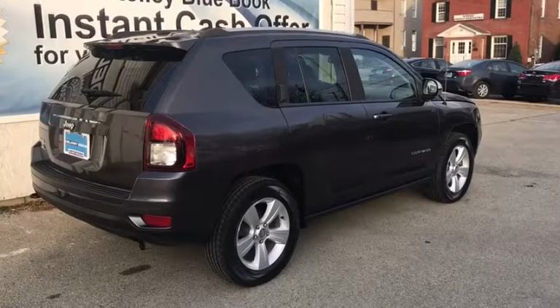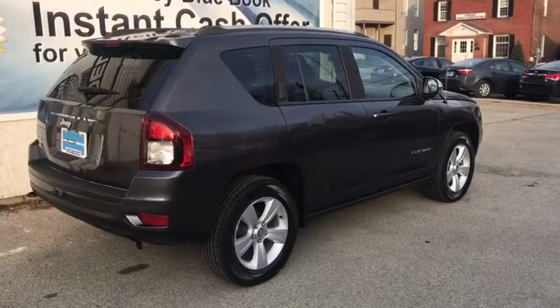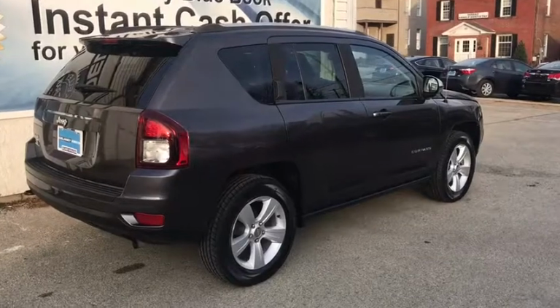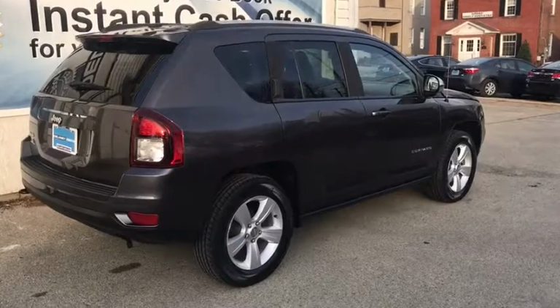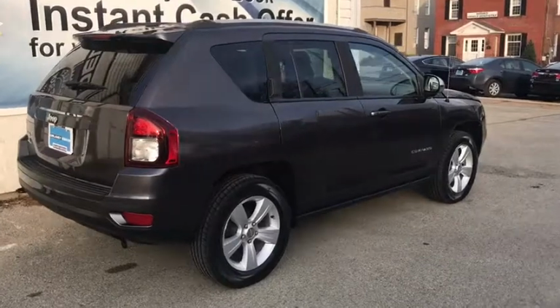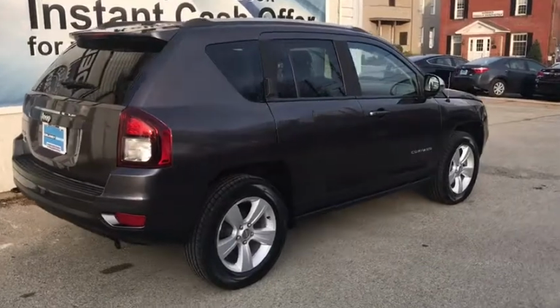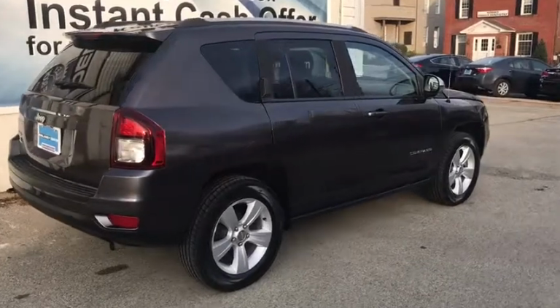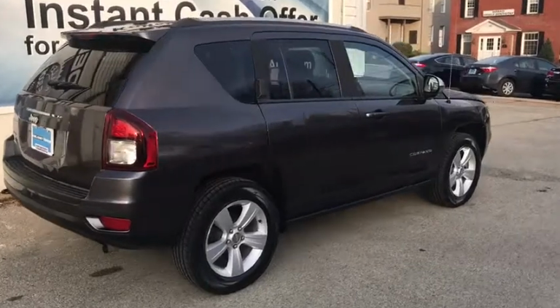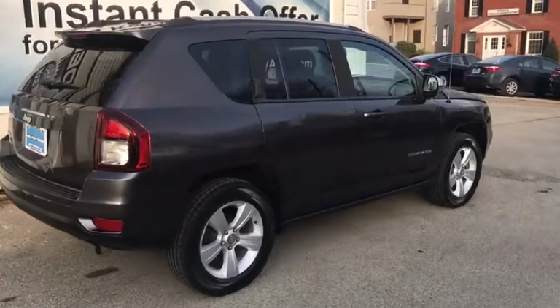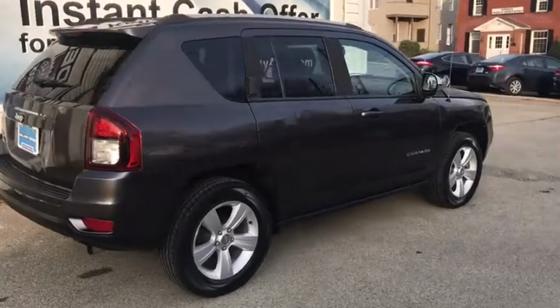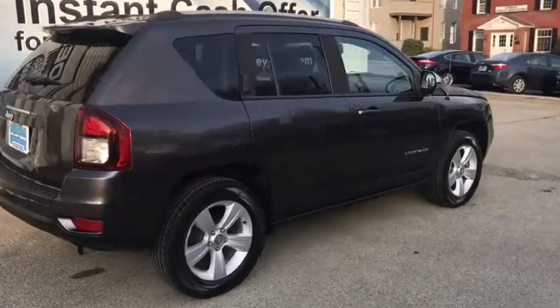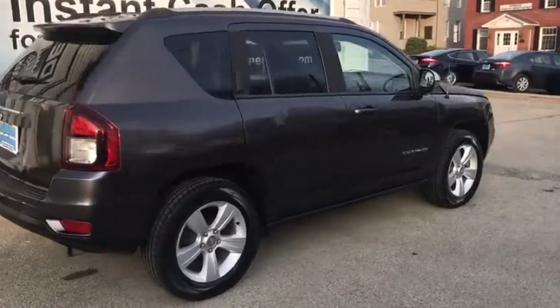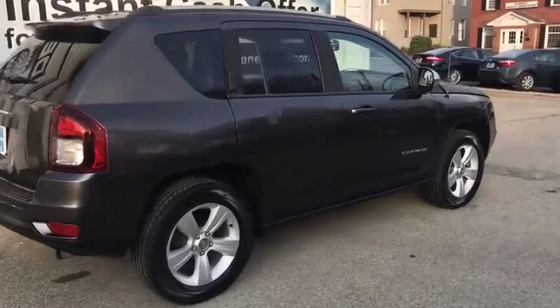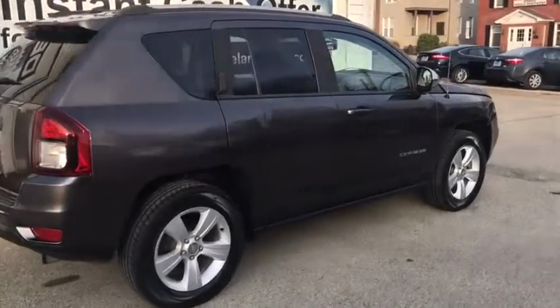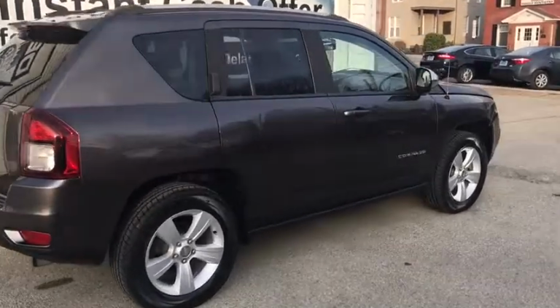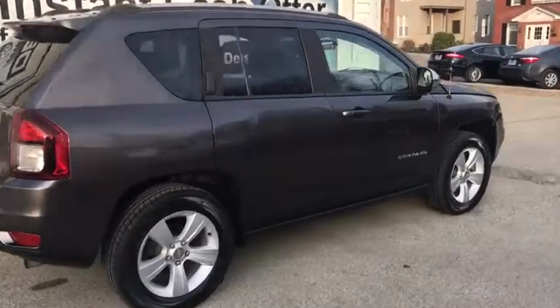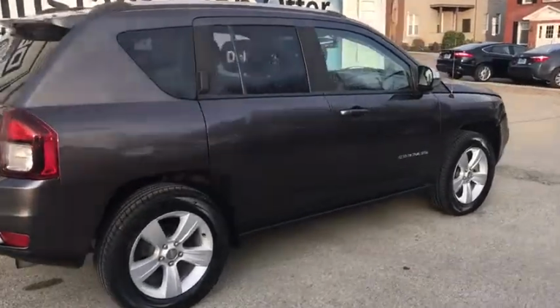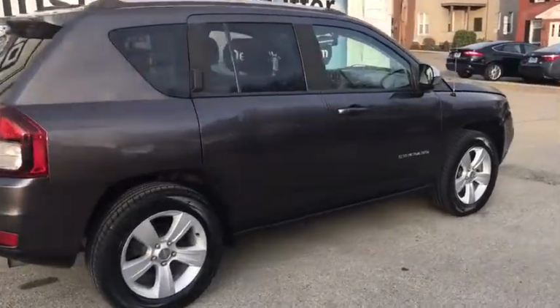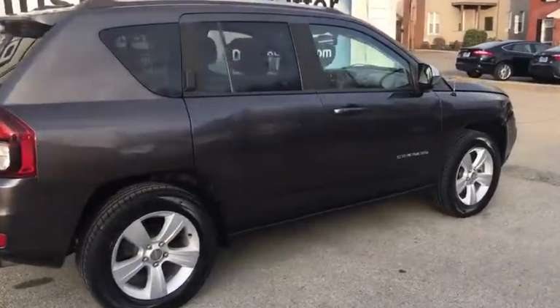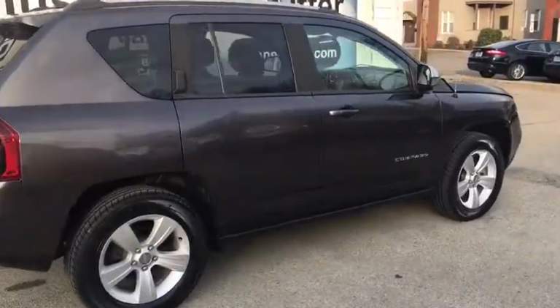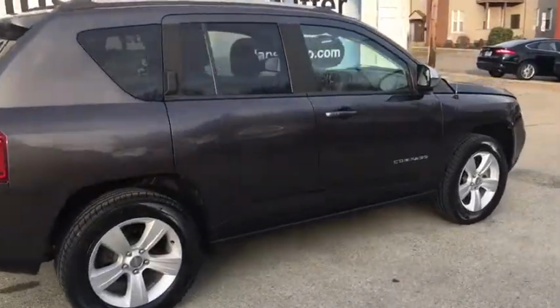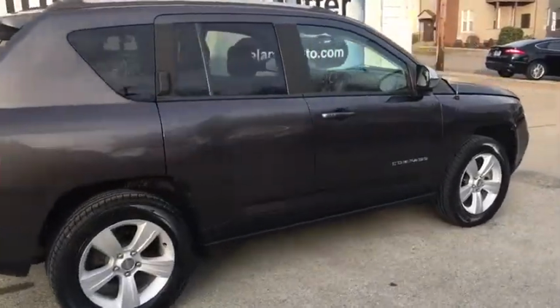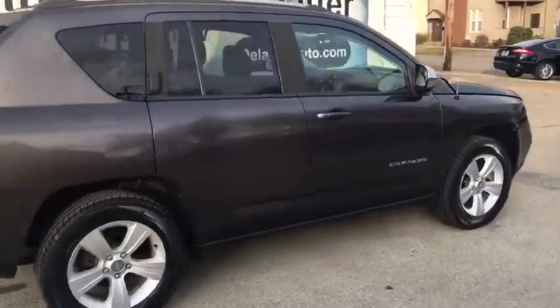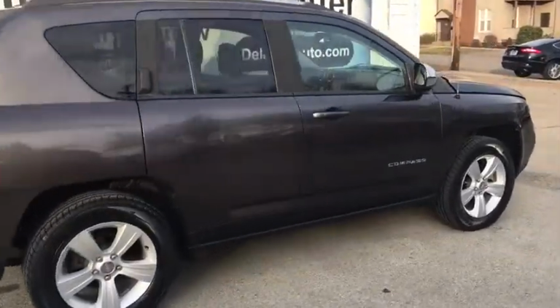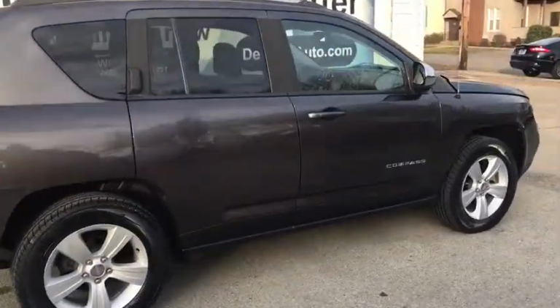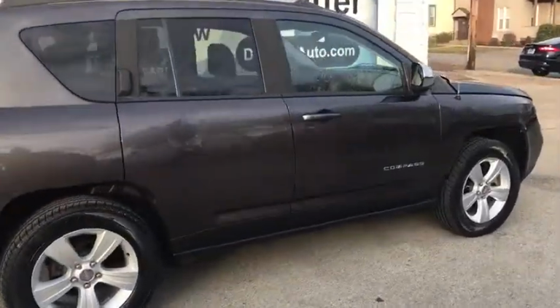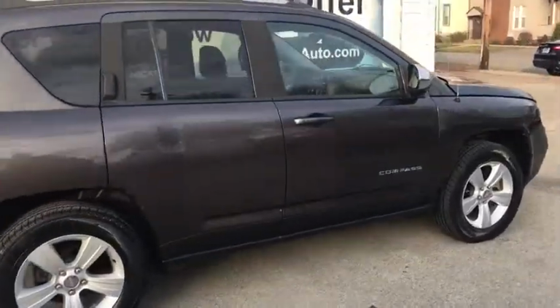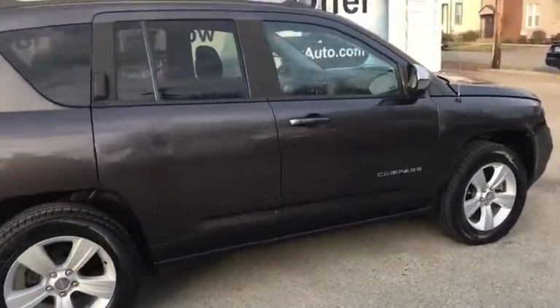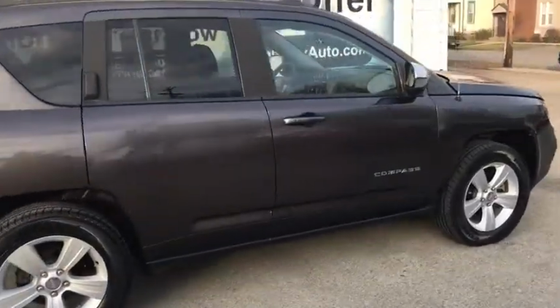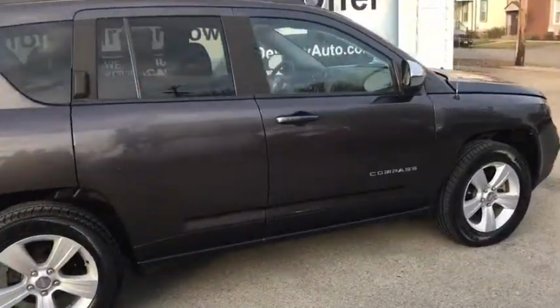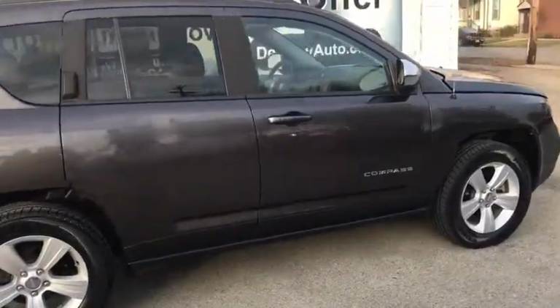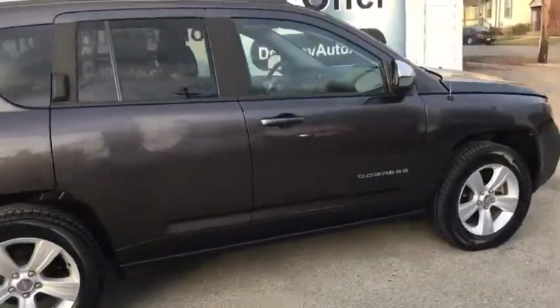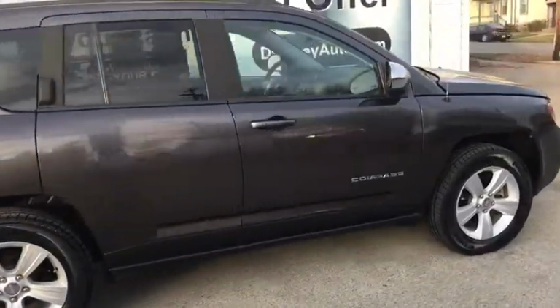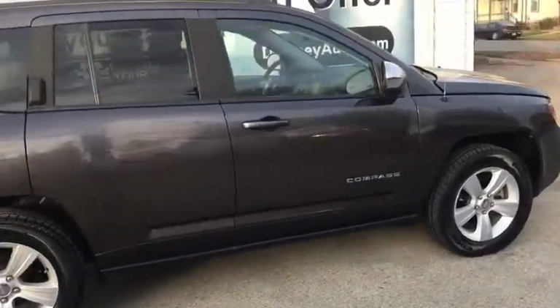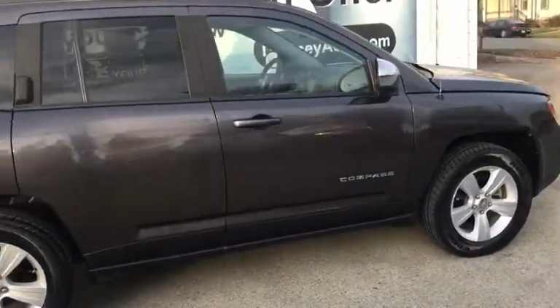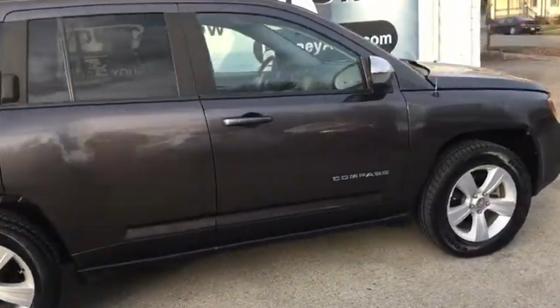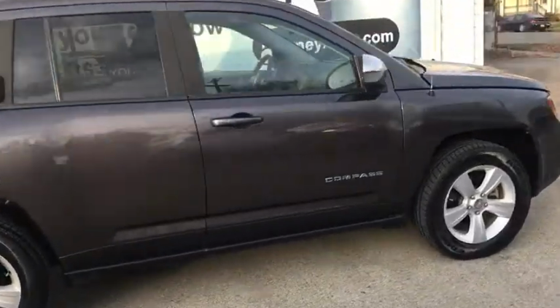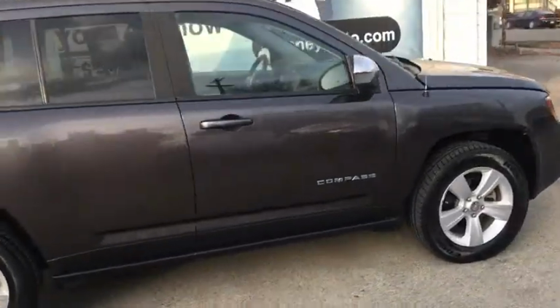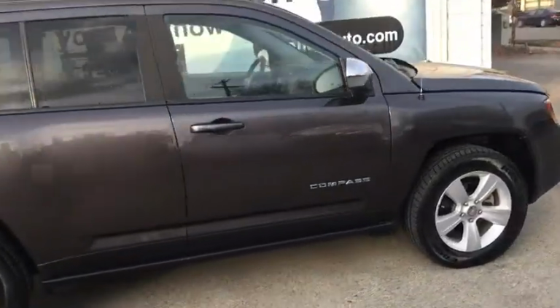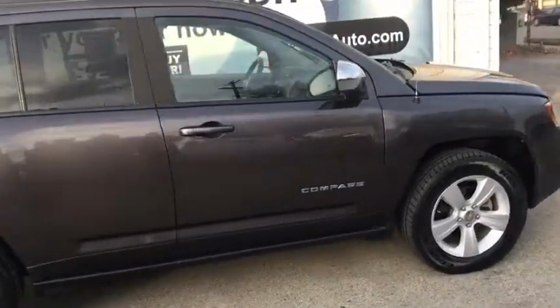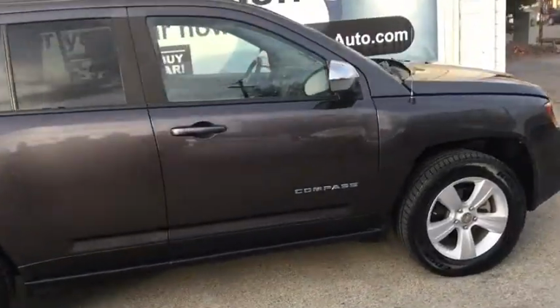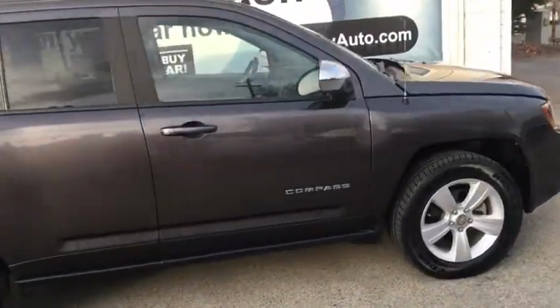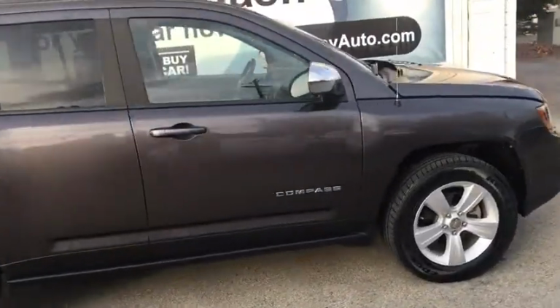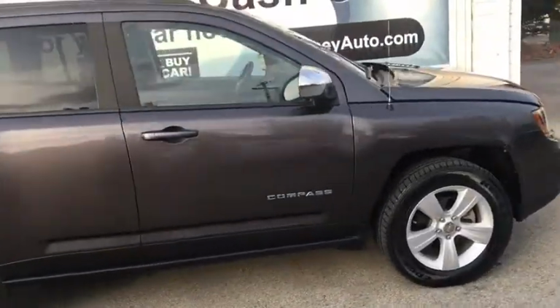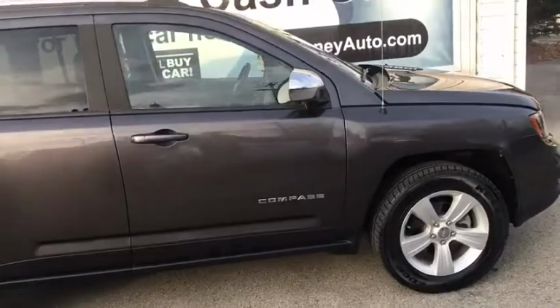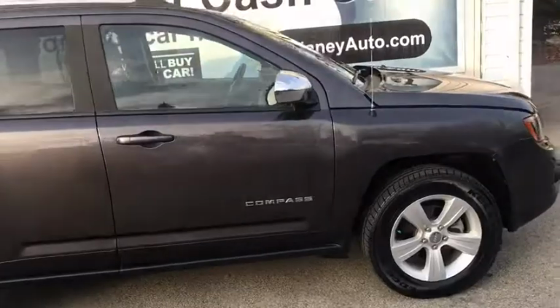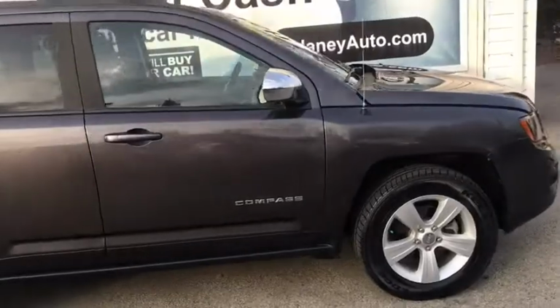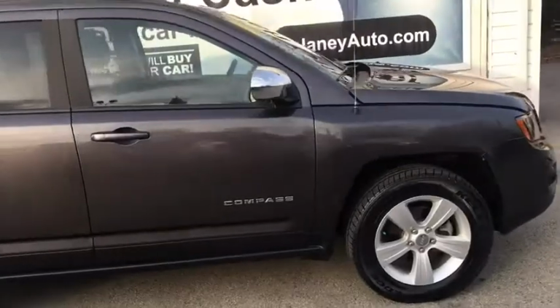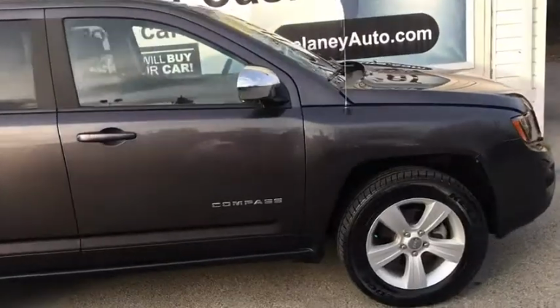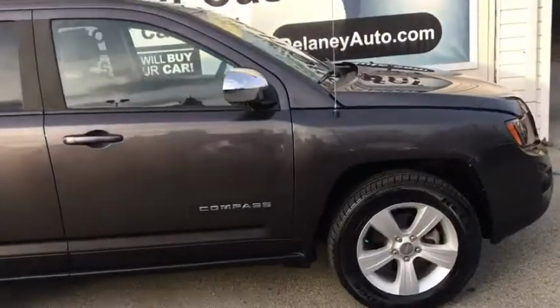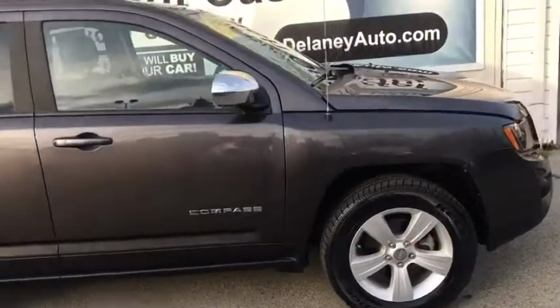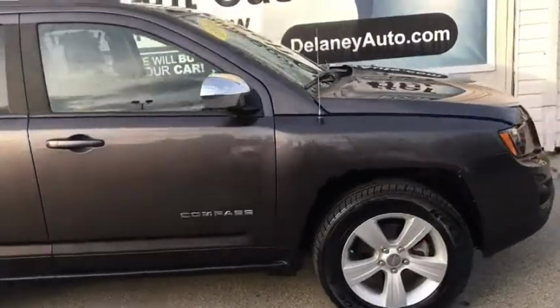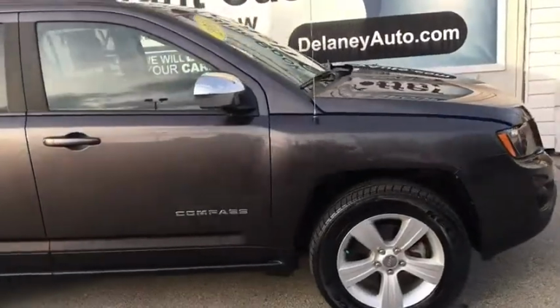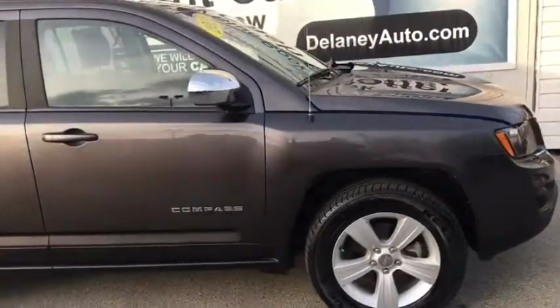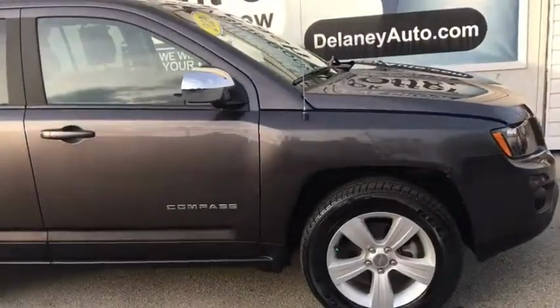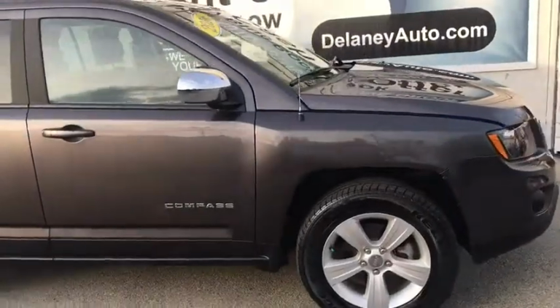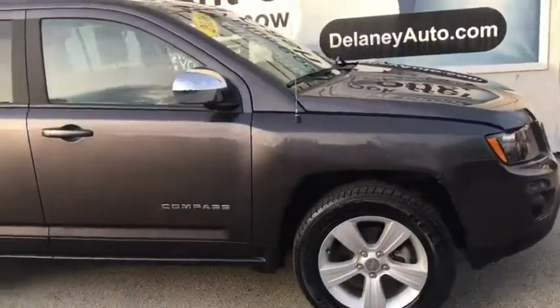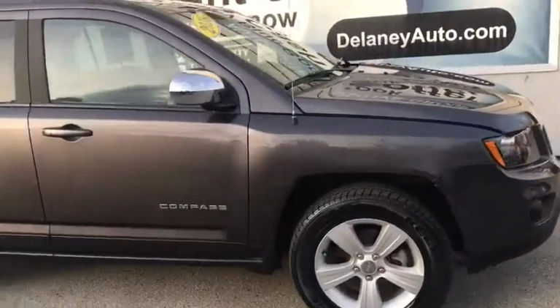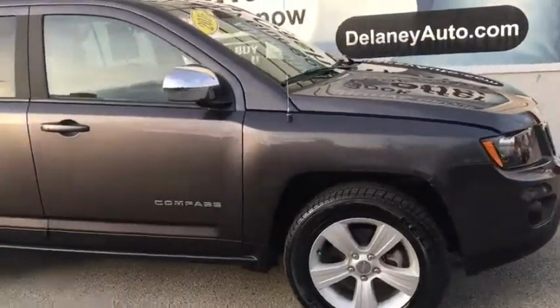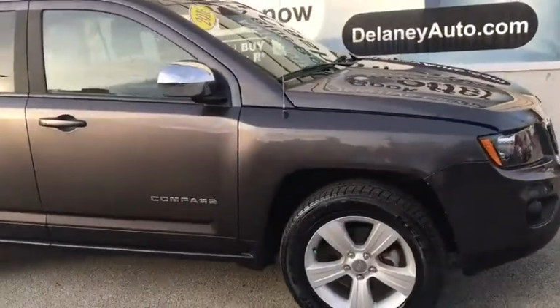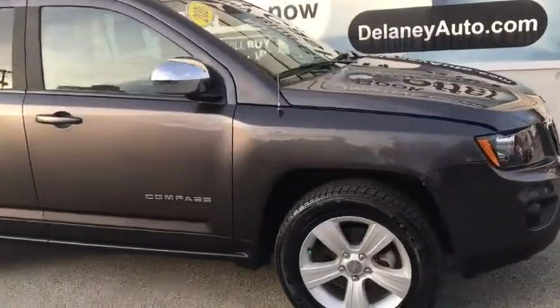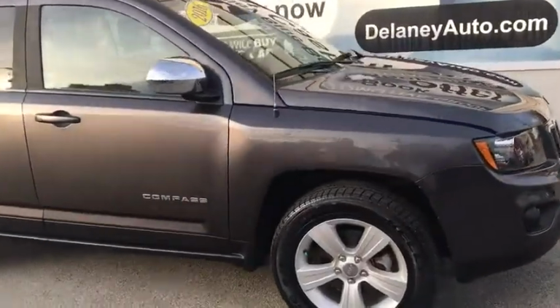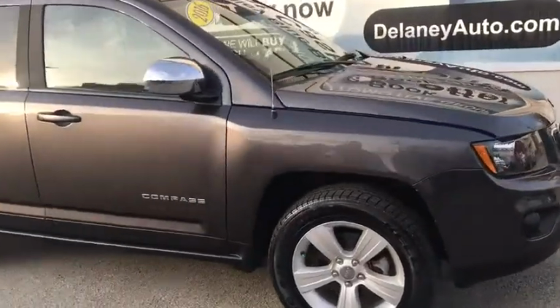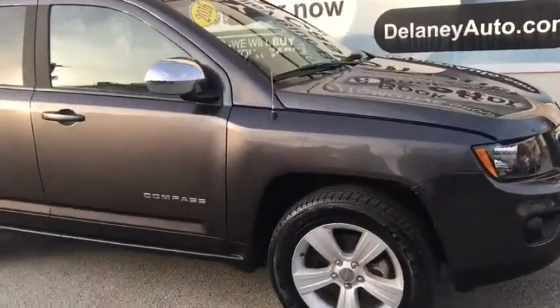Guys, here we have a 2016 Jeep Compass, fresh trade-in, ready to hit the road.